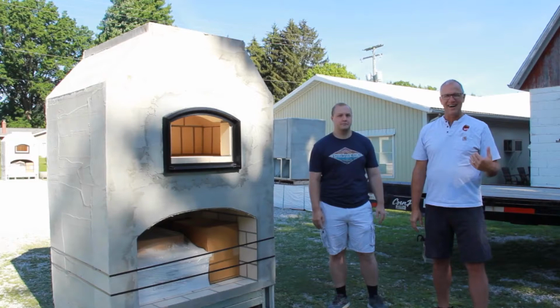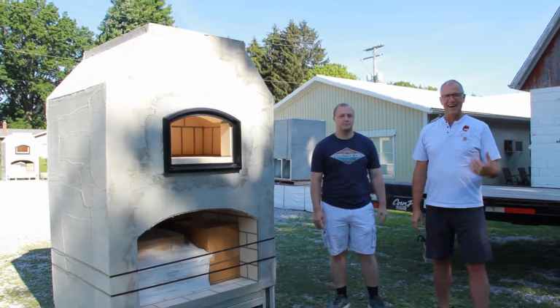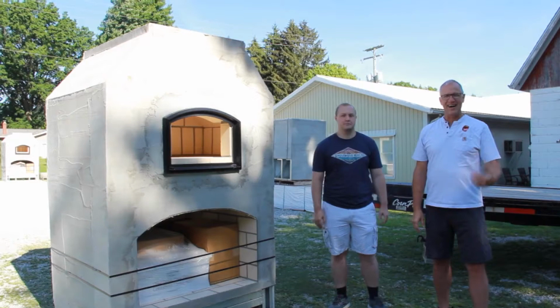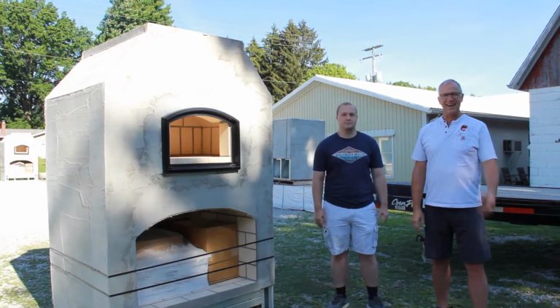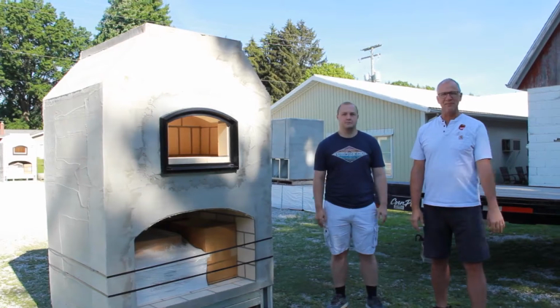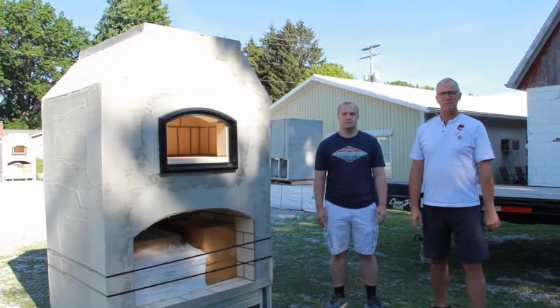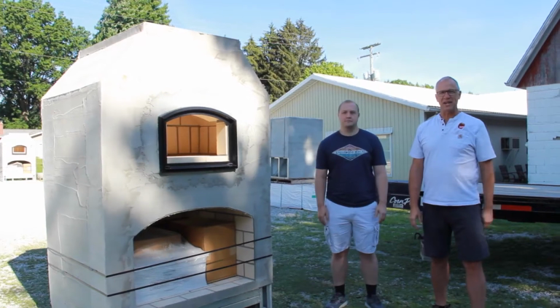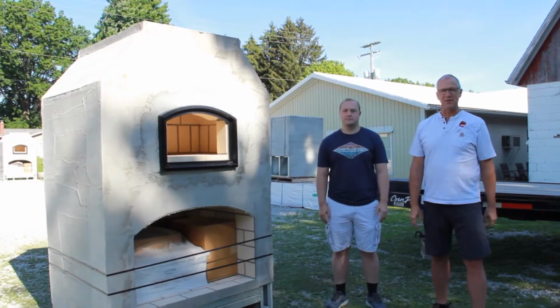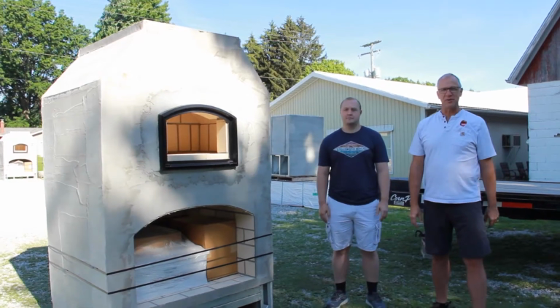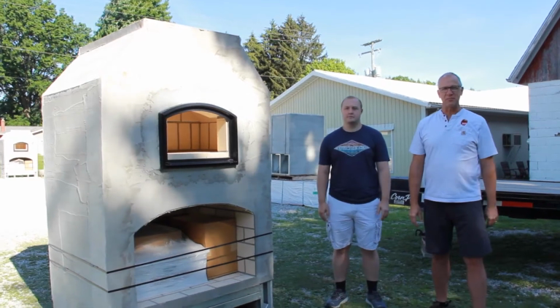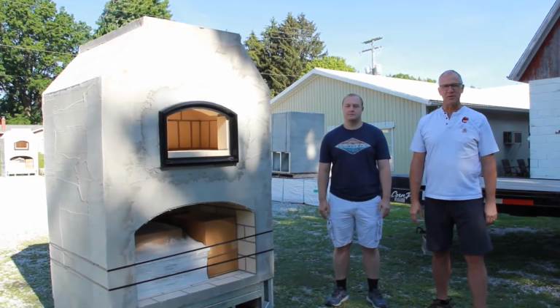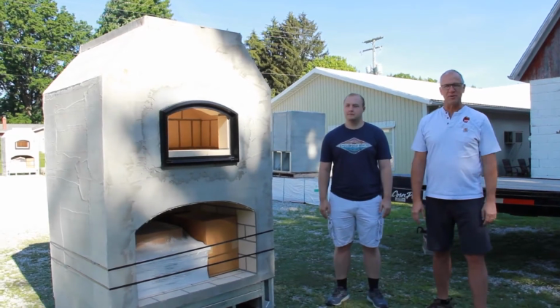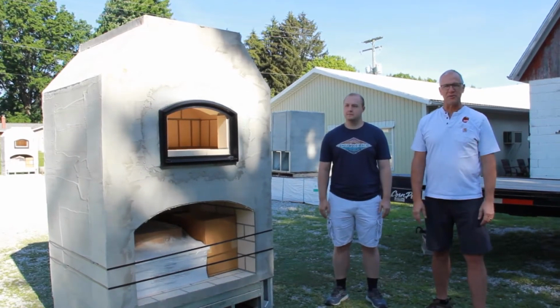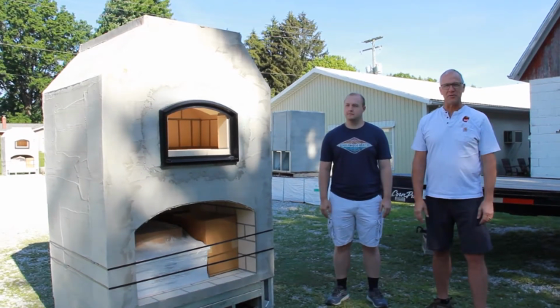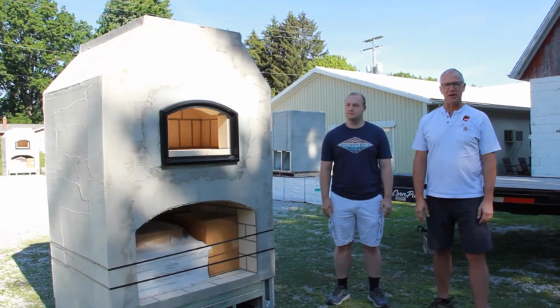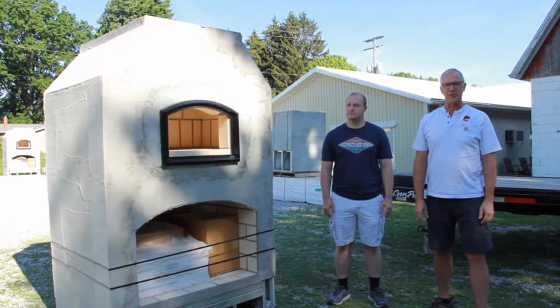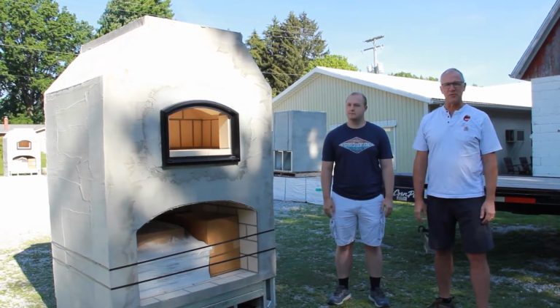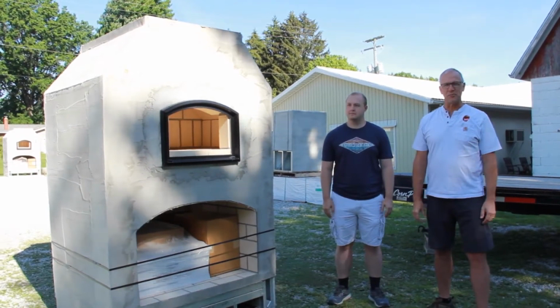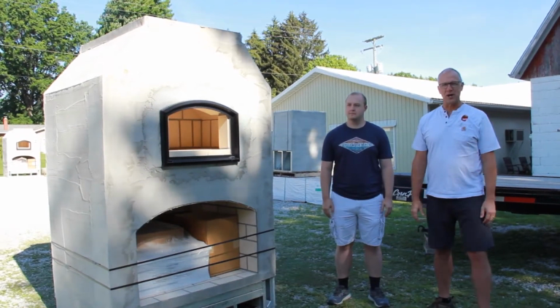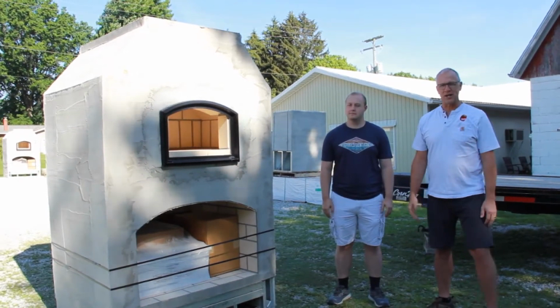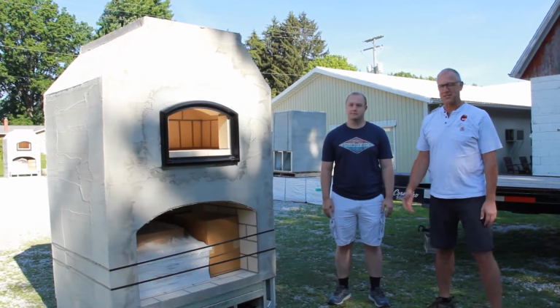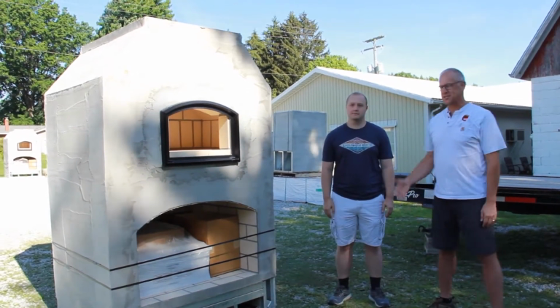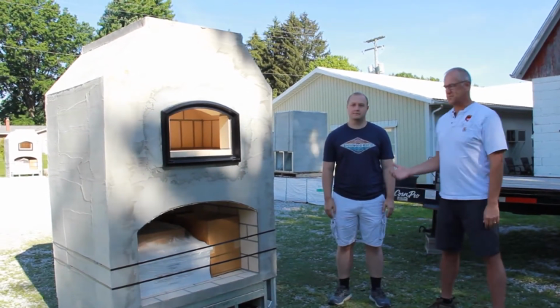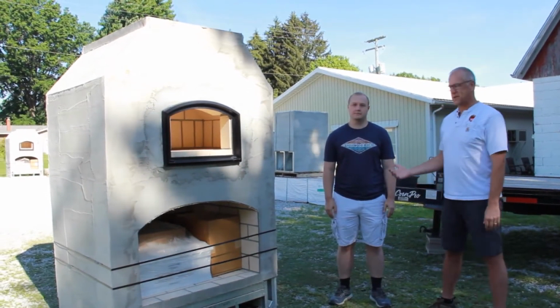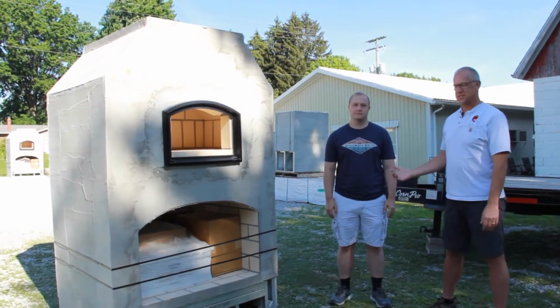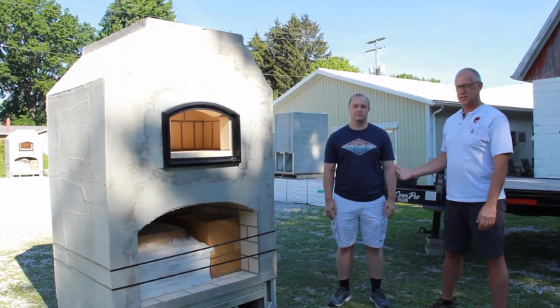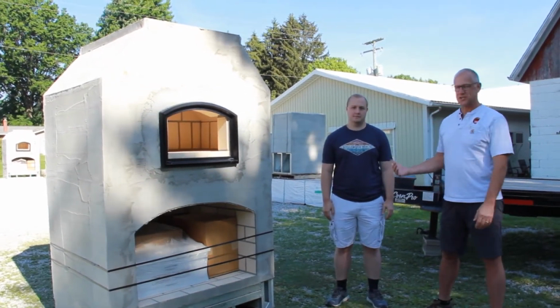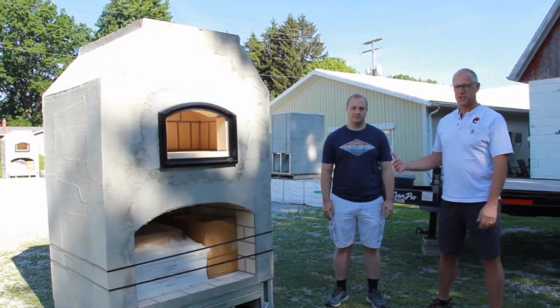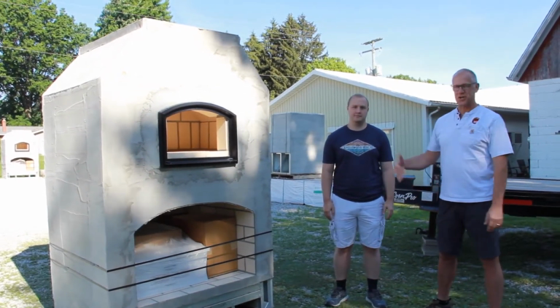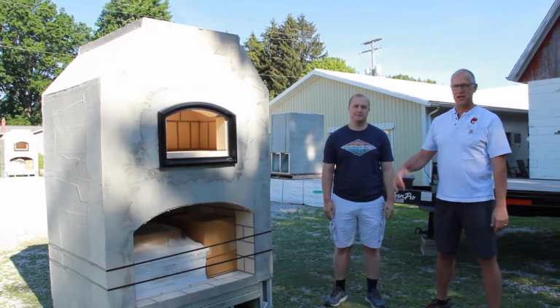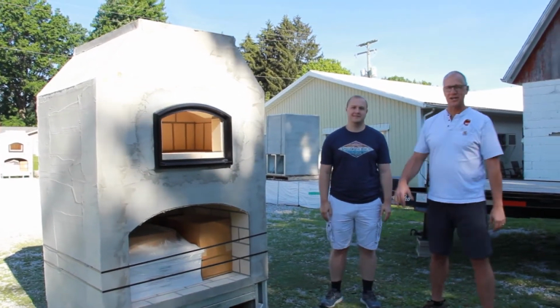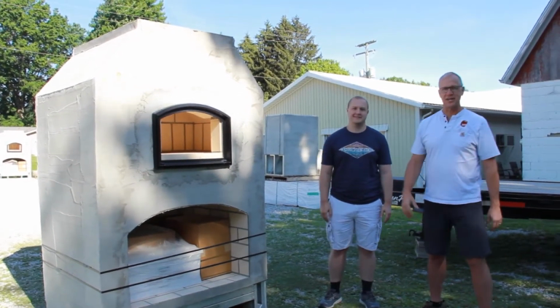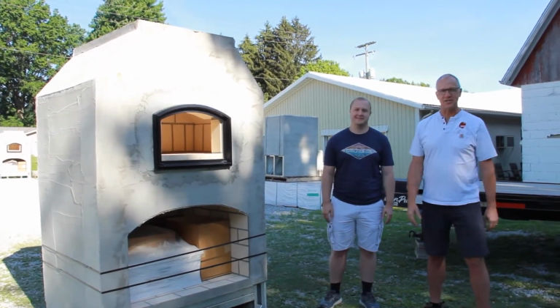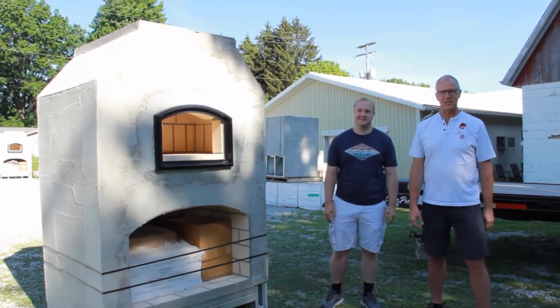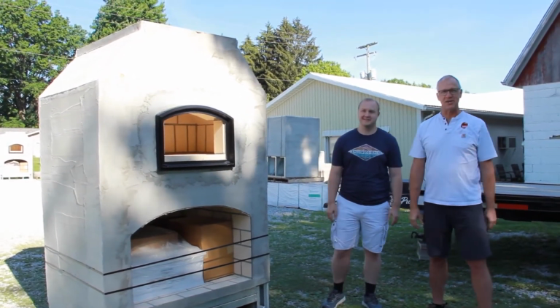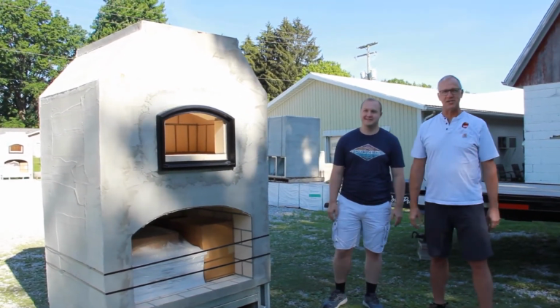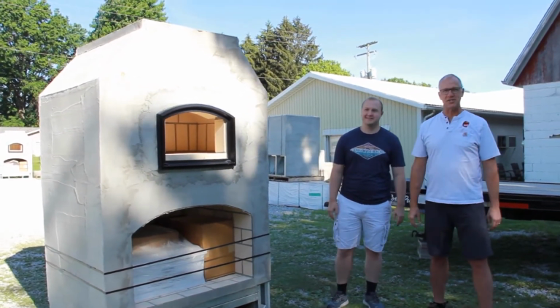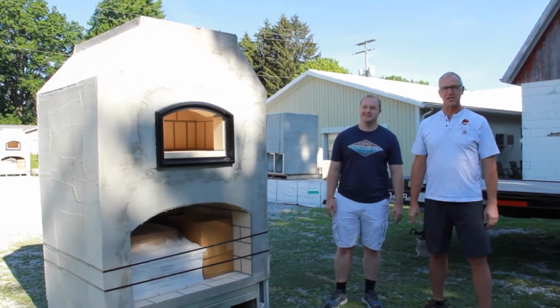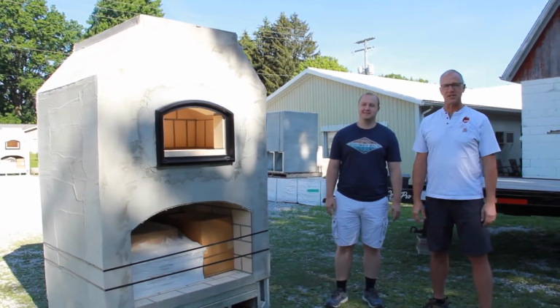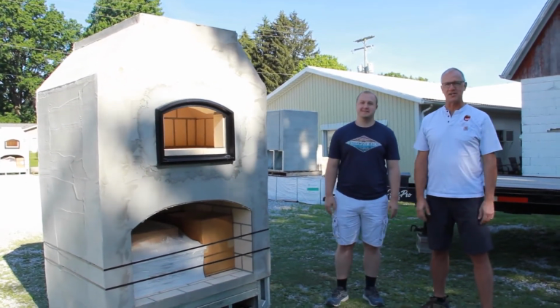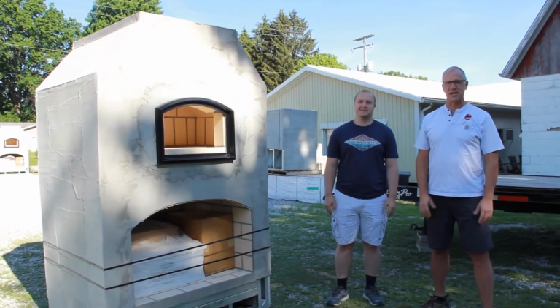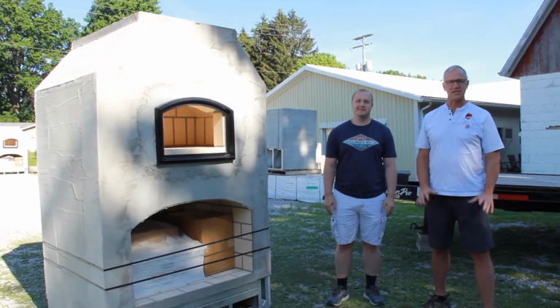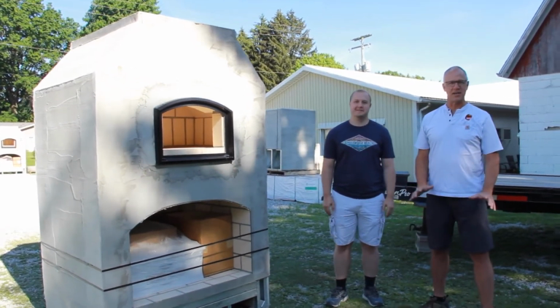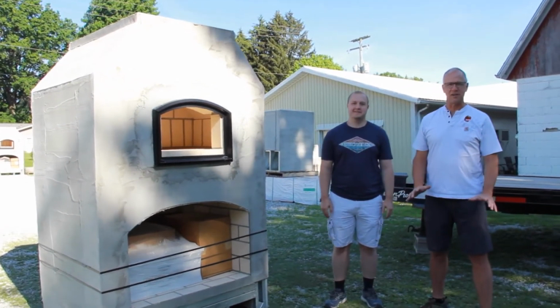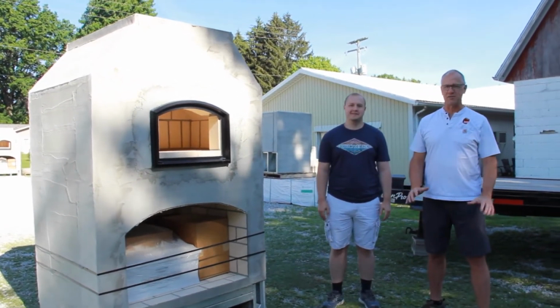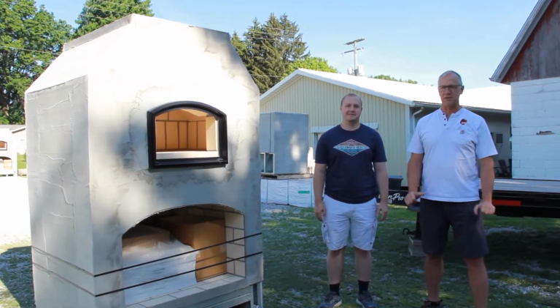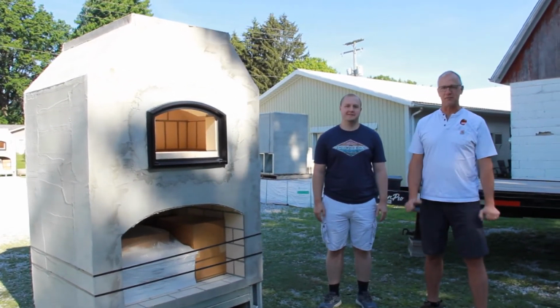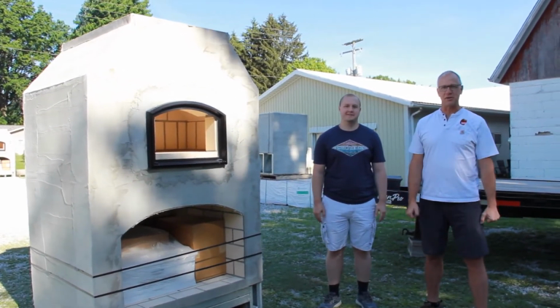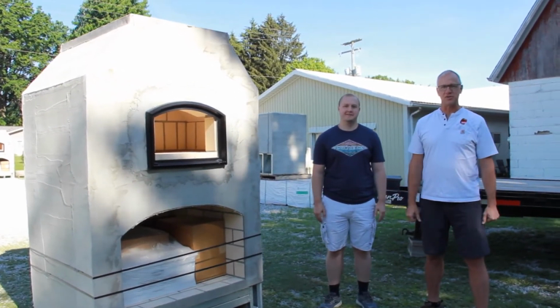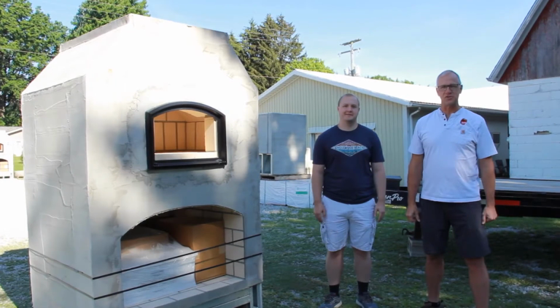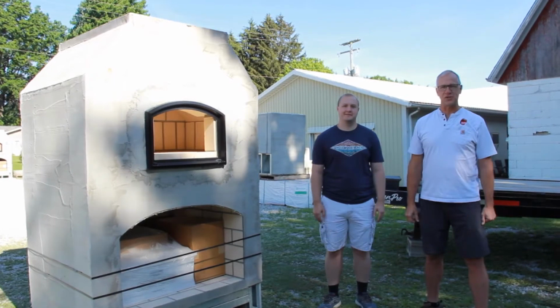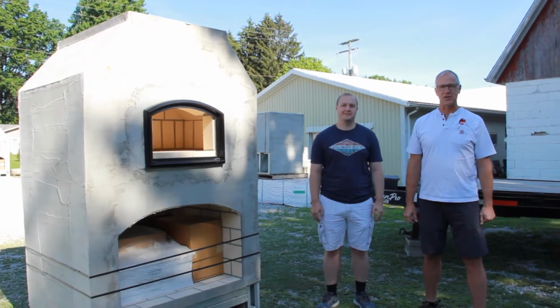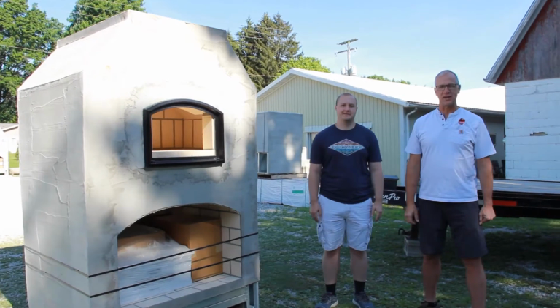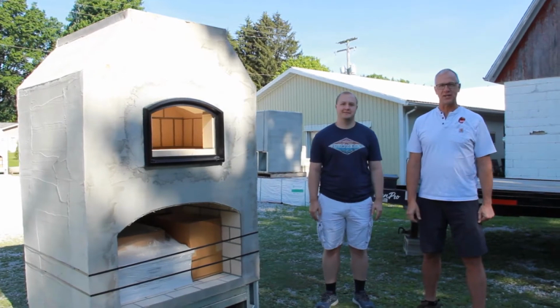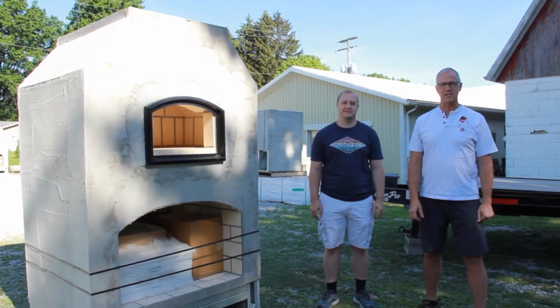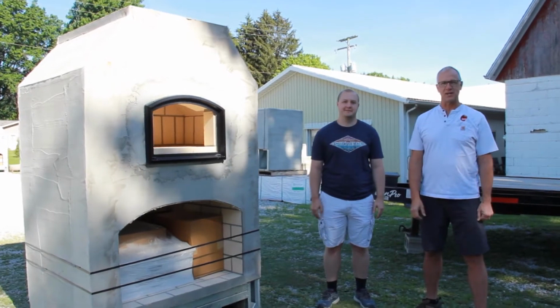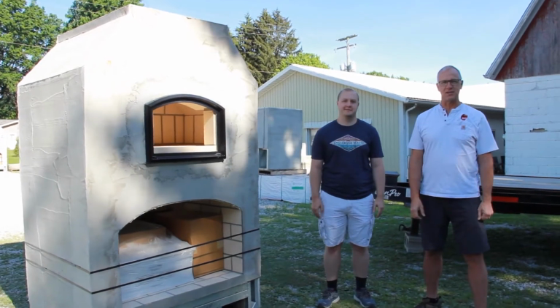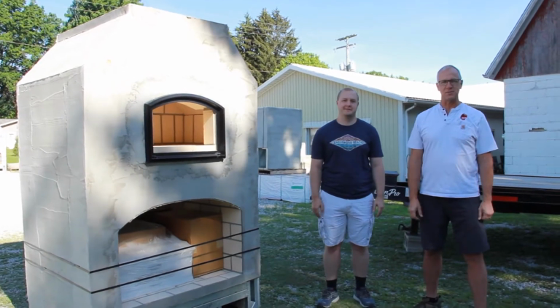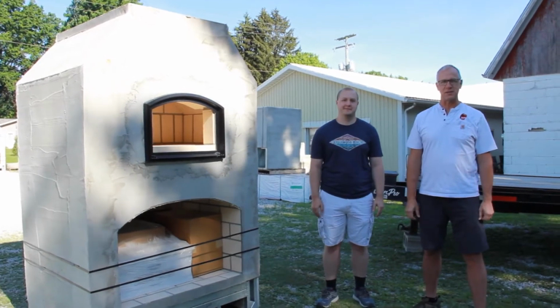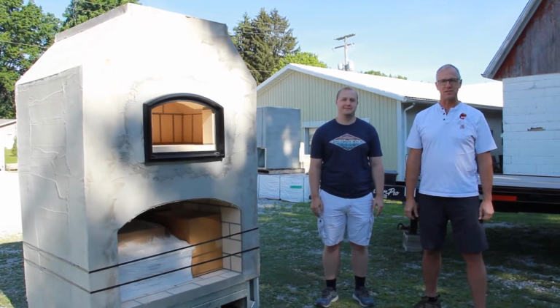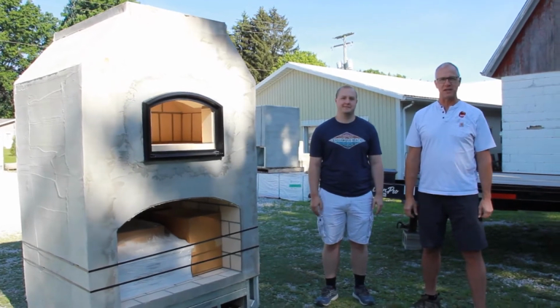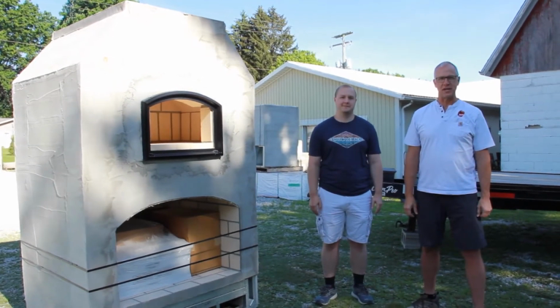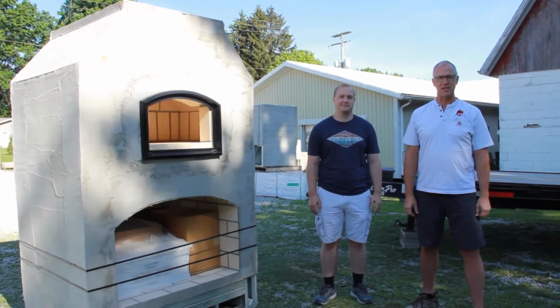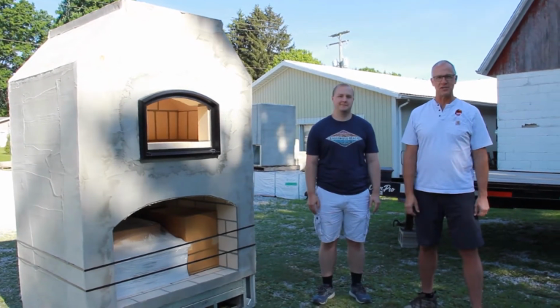Hi, I'm Scott Widmer with Round Grove Products. This is my son Sean. He's our engineer, takes care of all of our drawings and our specifications.